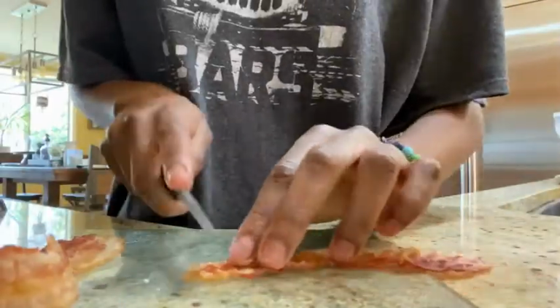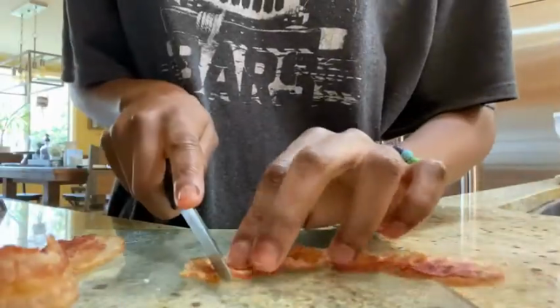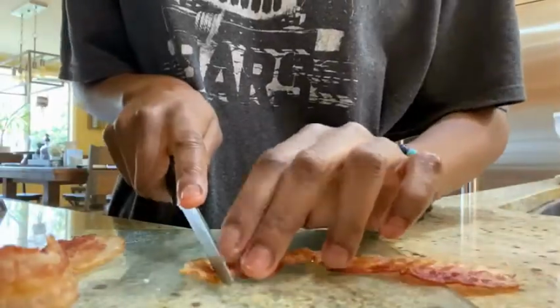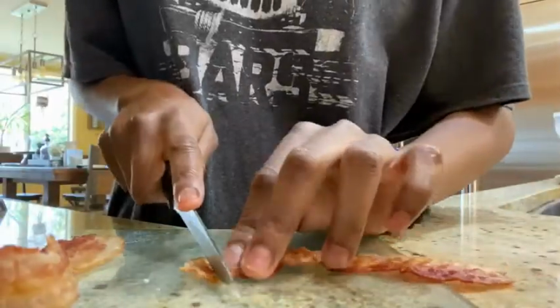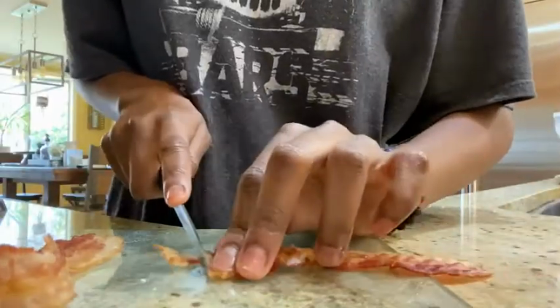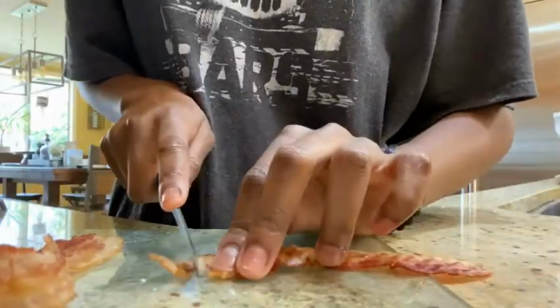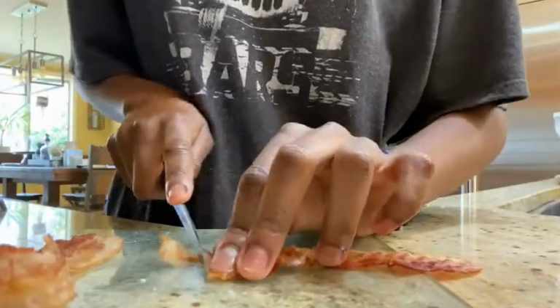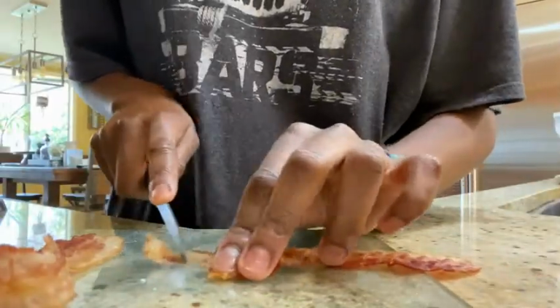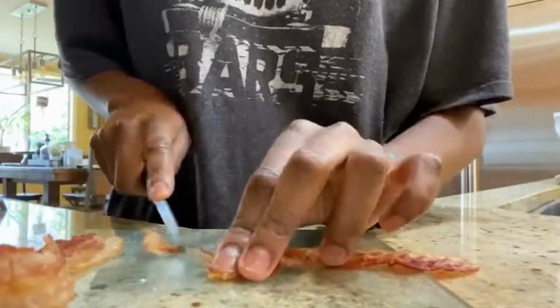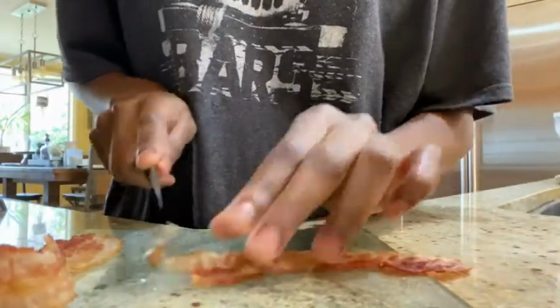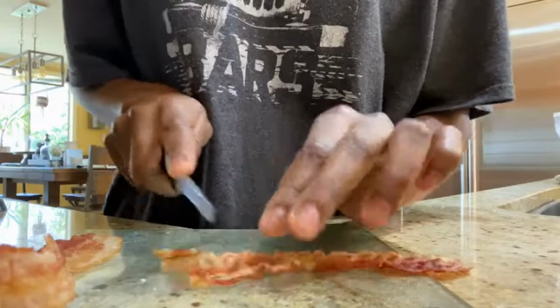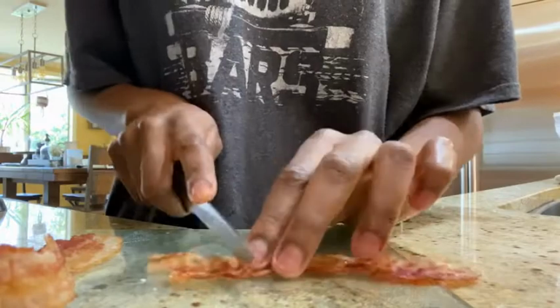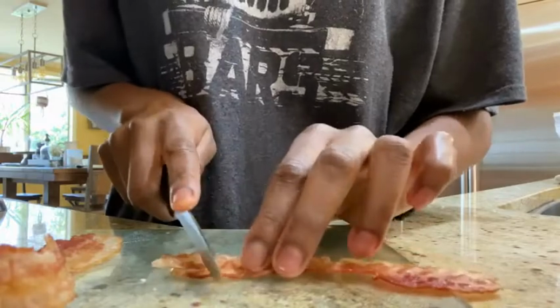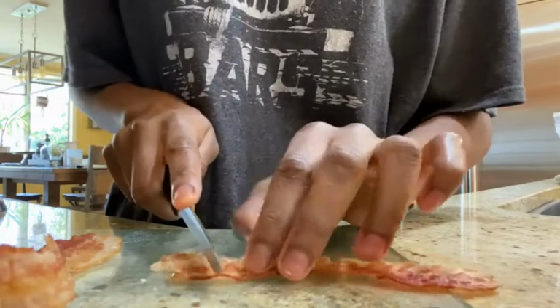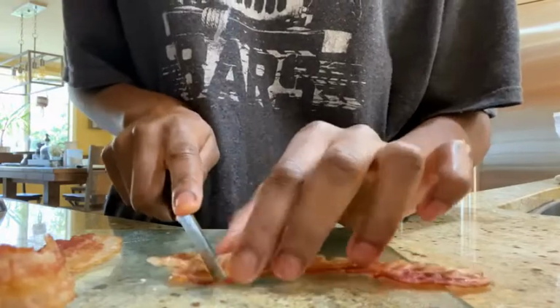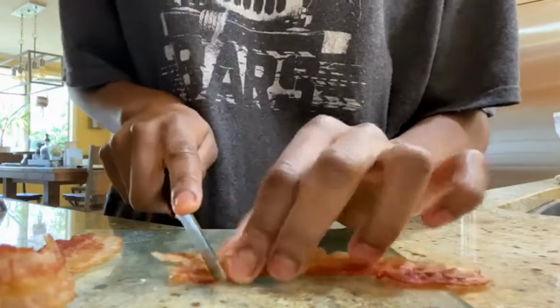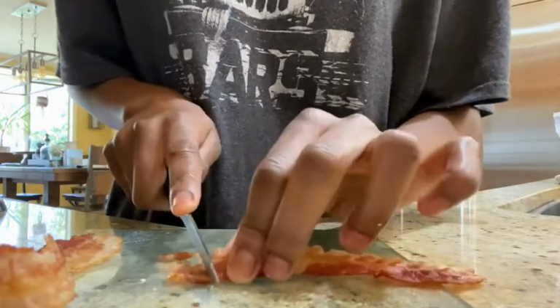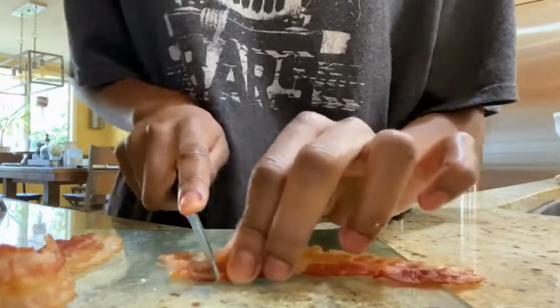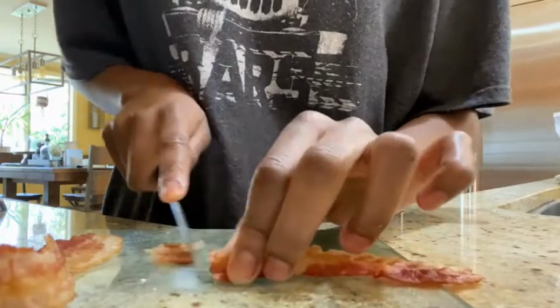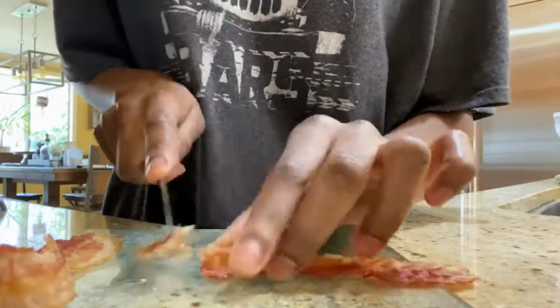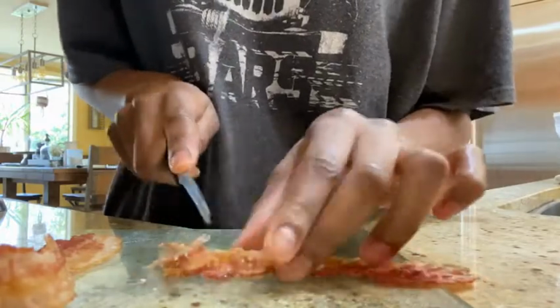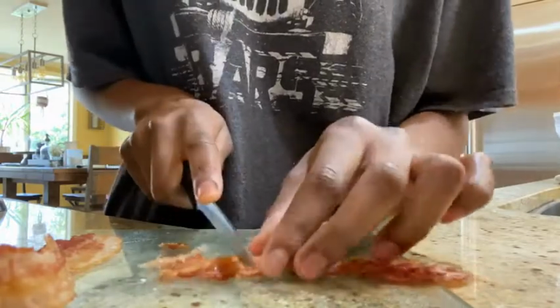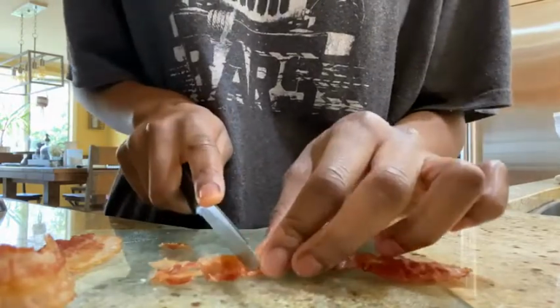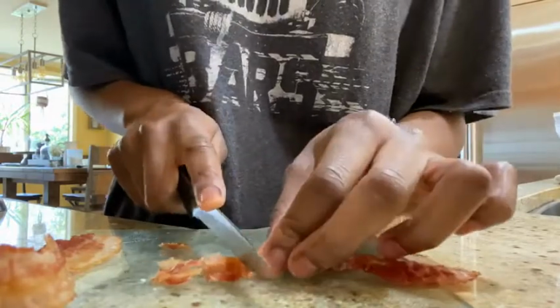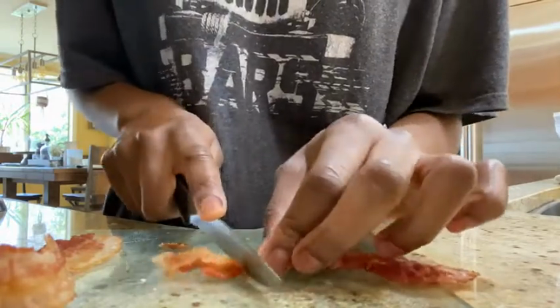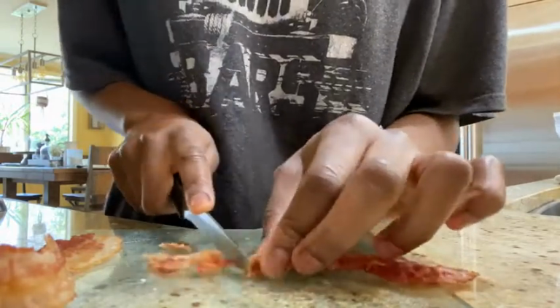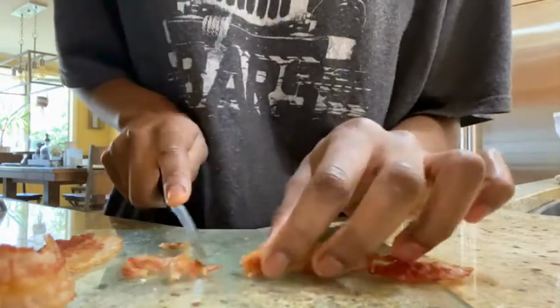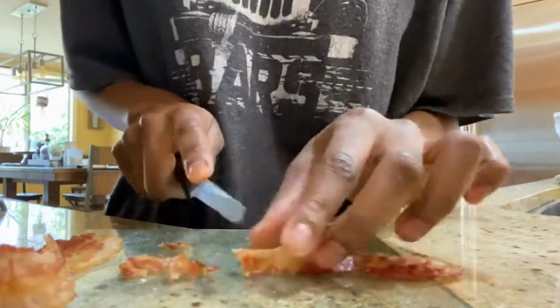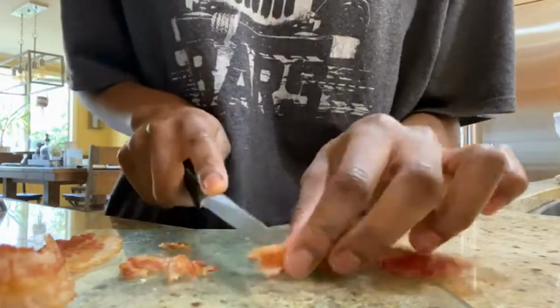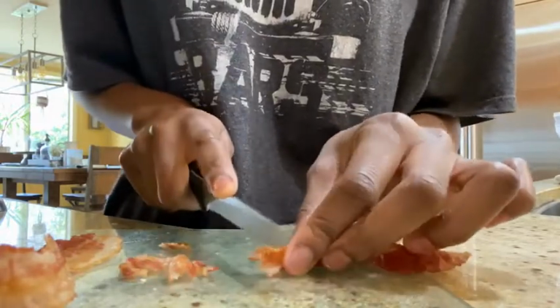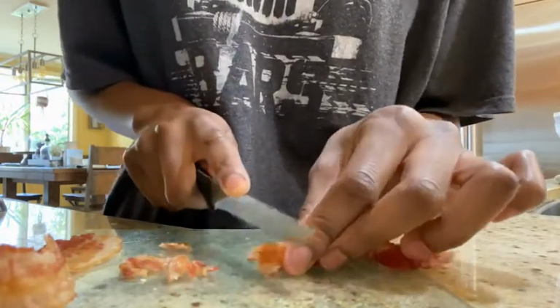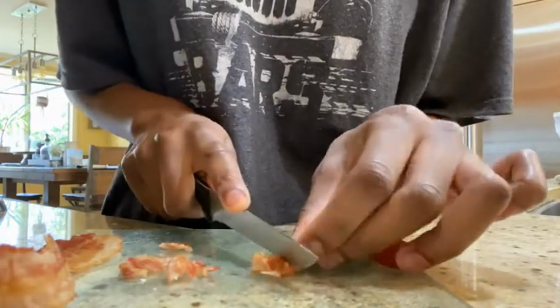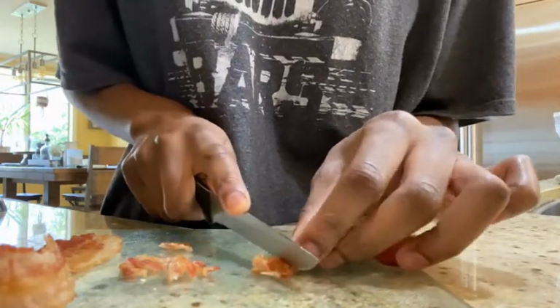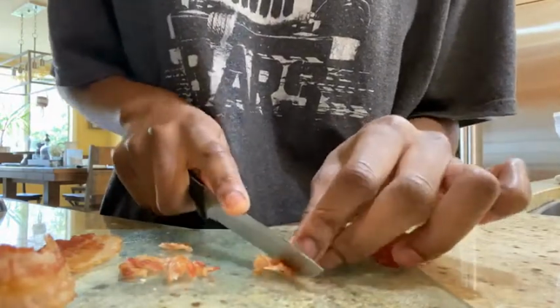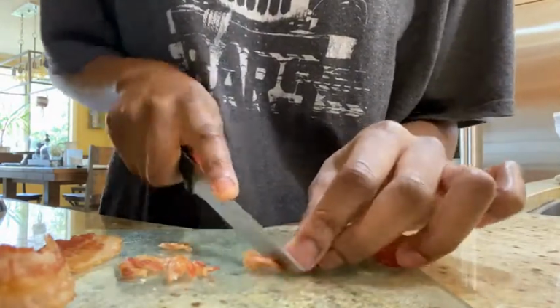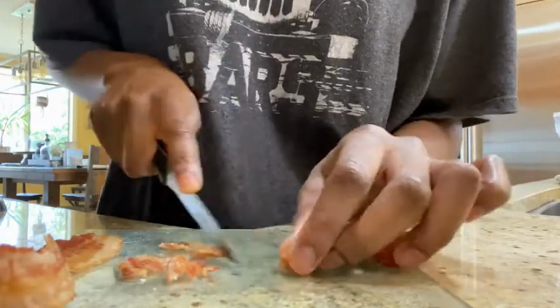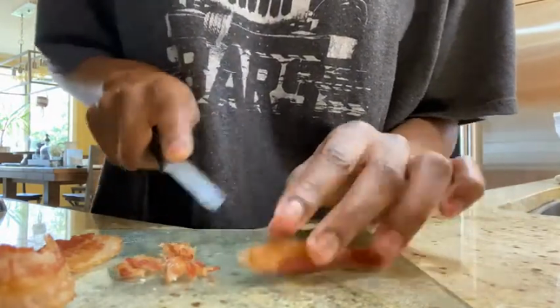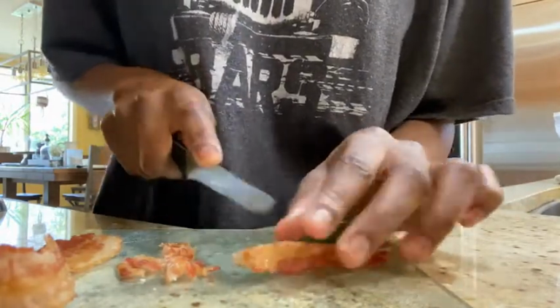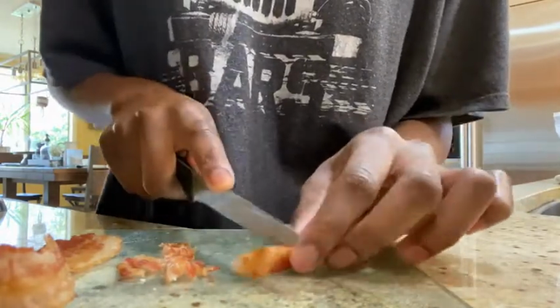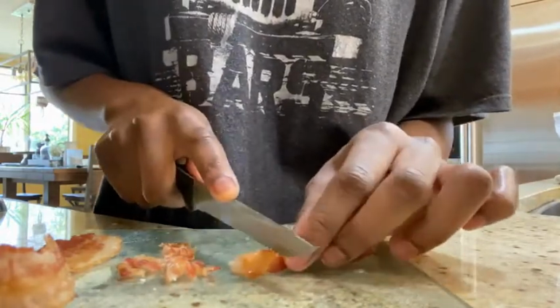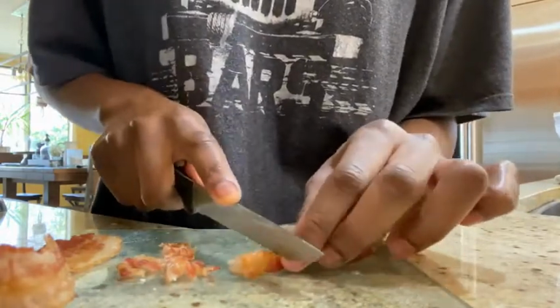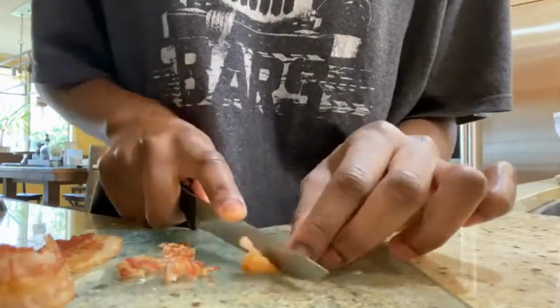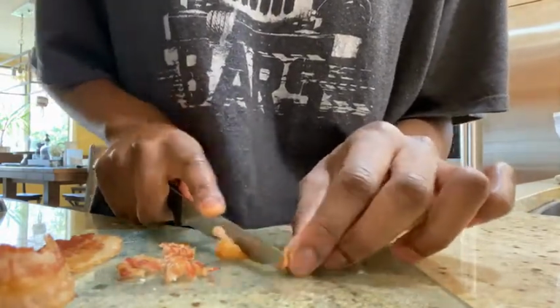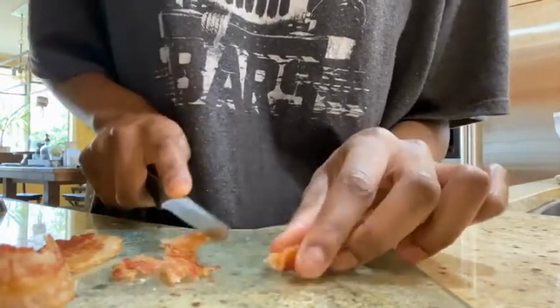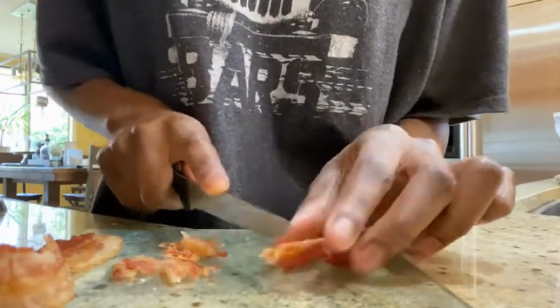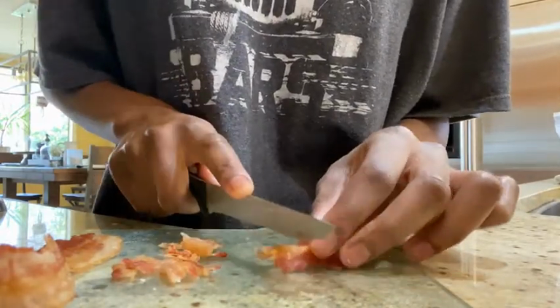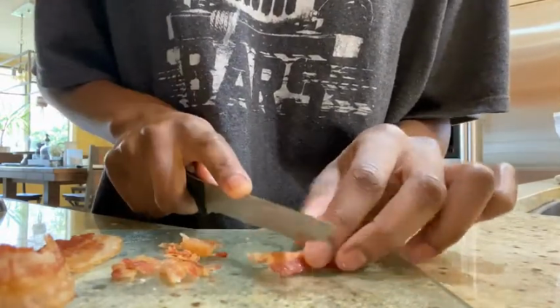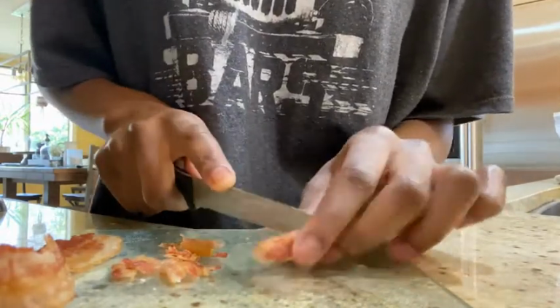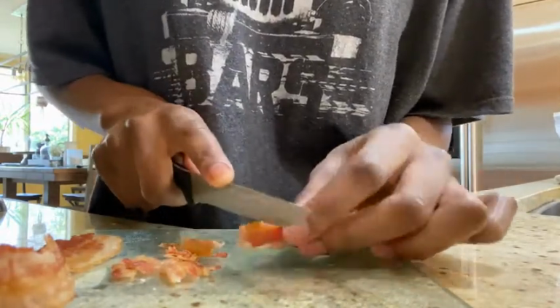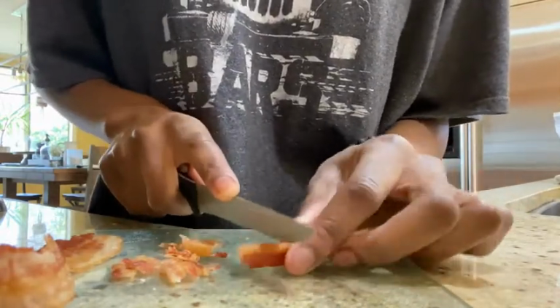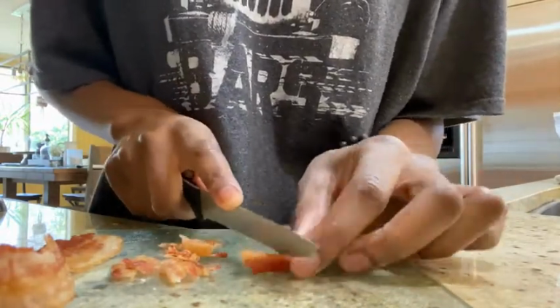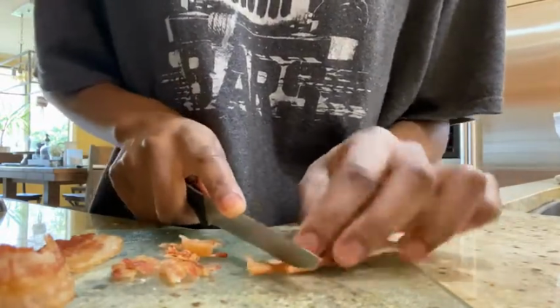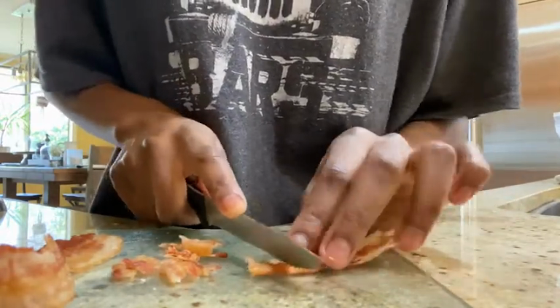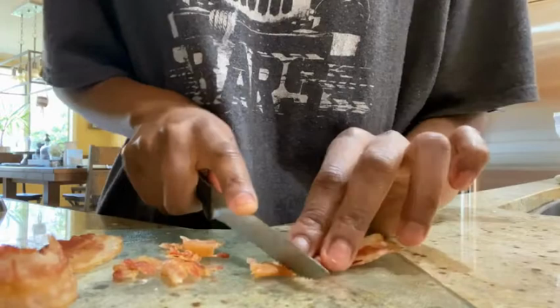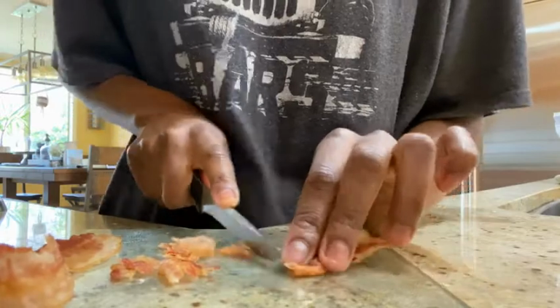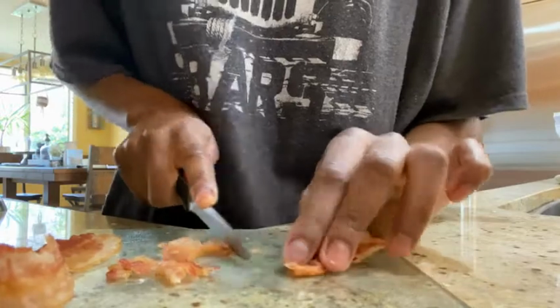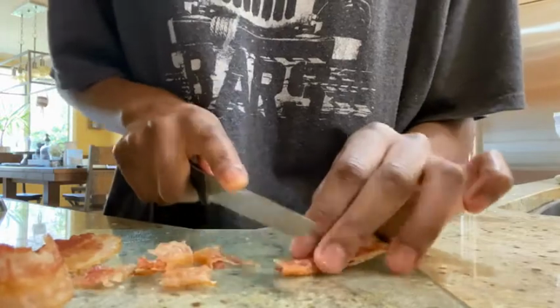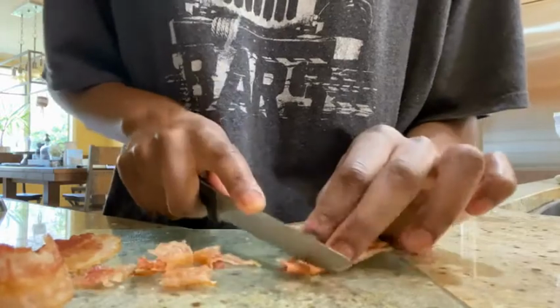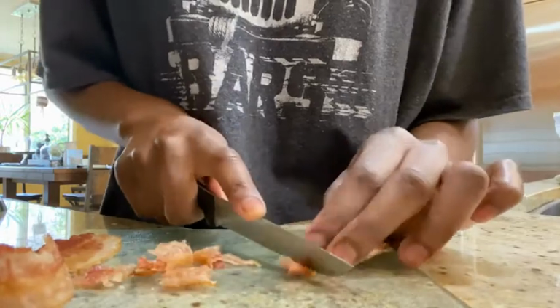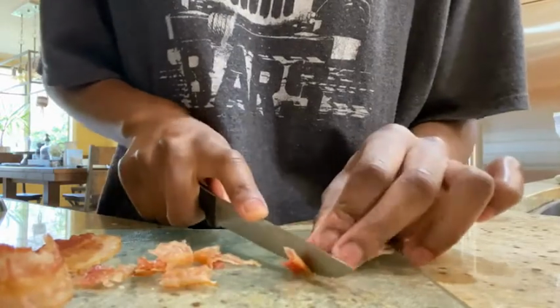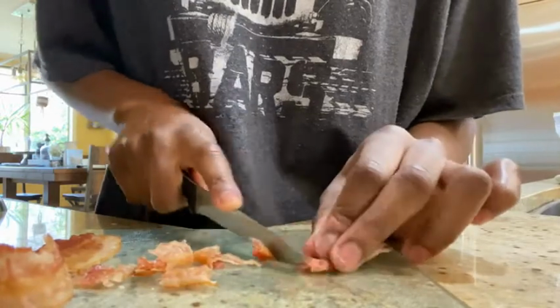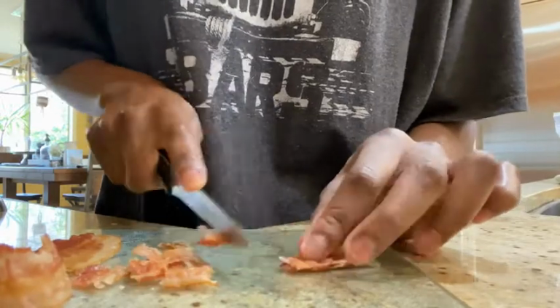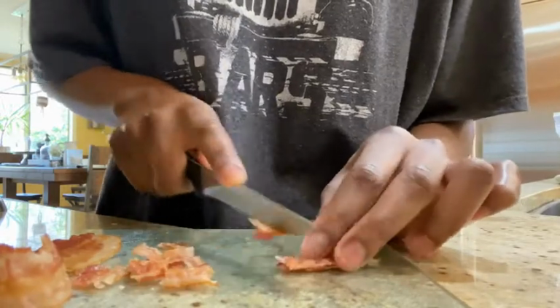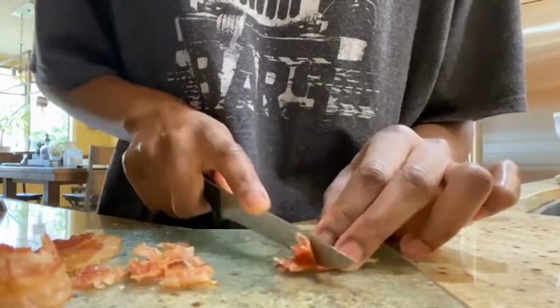After you place your avocados in the oven, you can start chopping up your bacon. I'm doing it in small pieces because I'm going to be sprinkling it on top of the avocados when they're done.